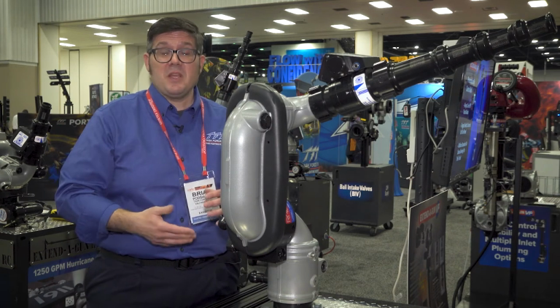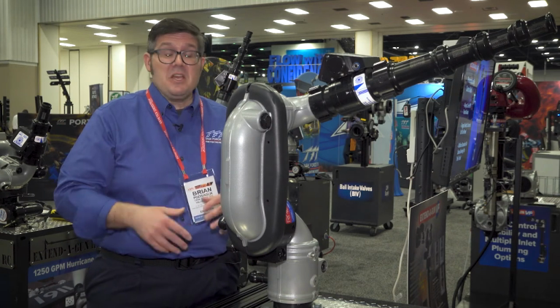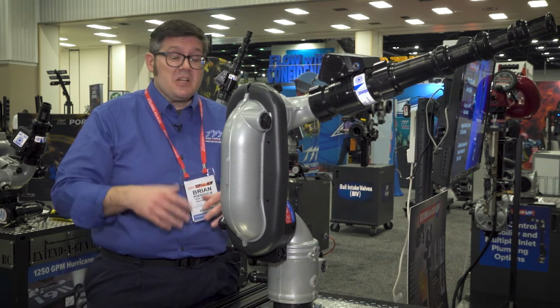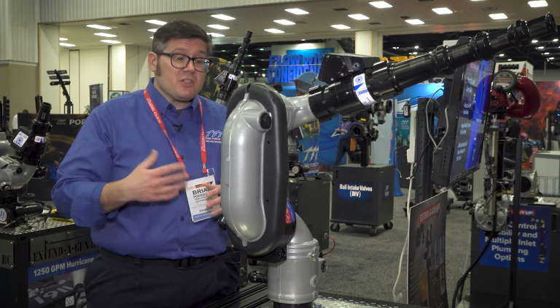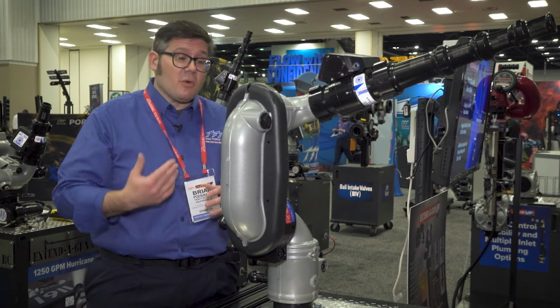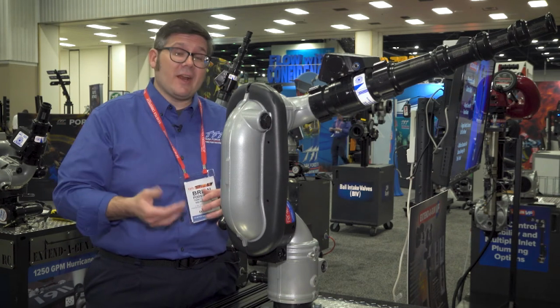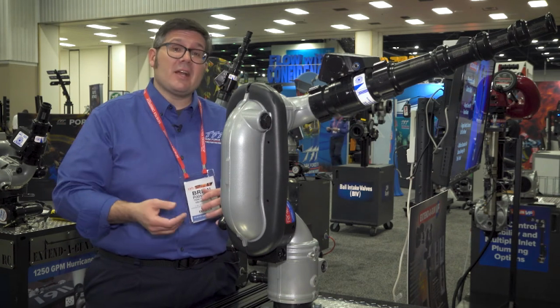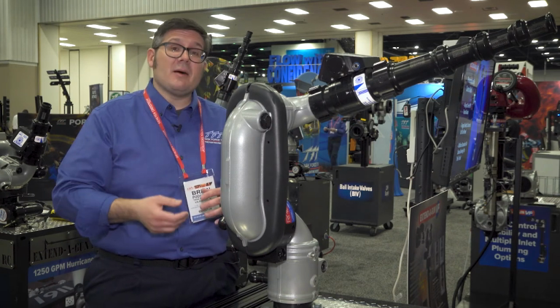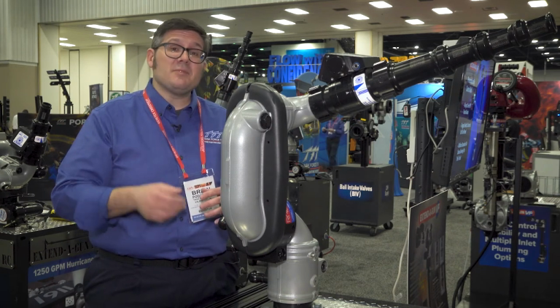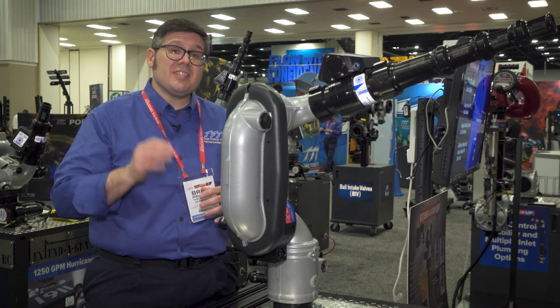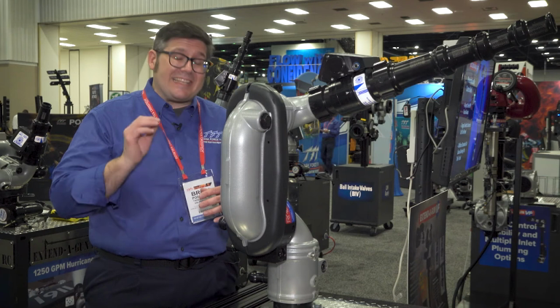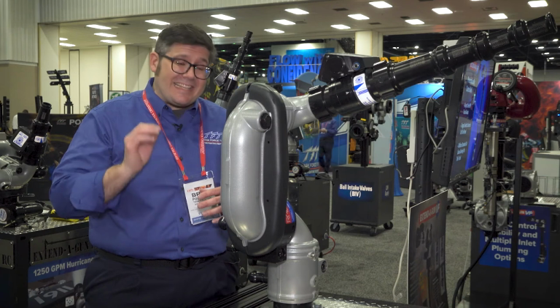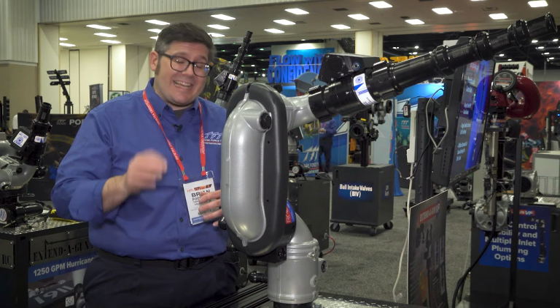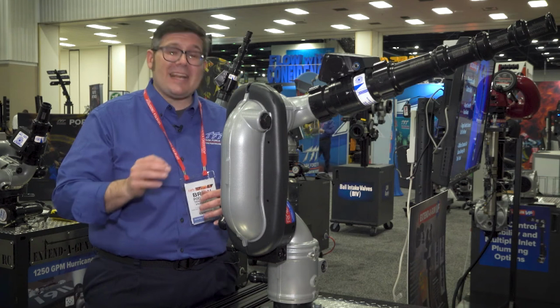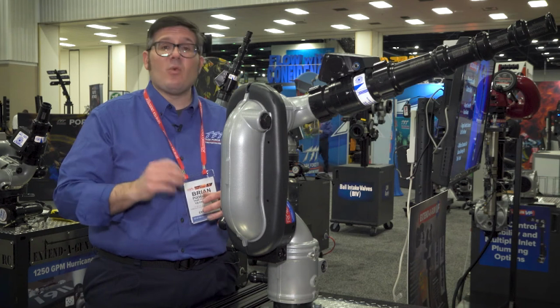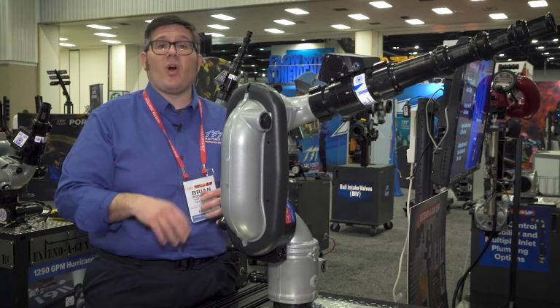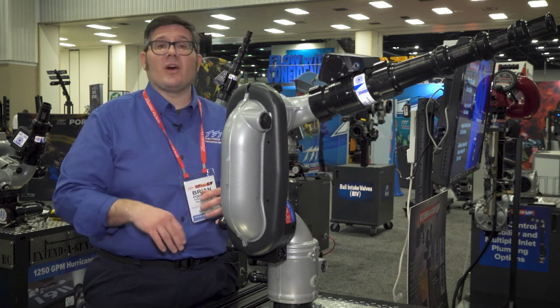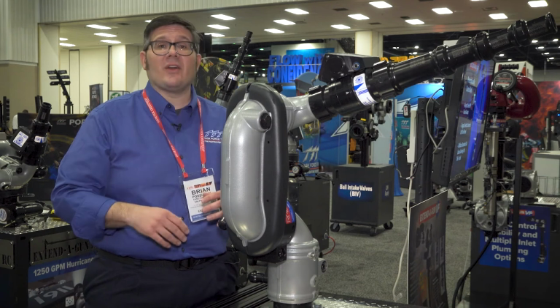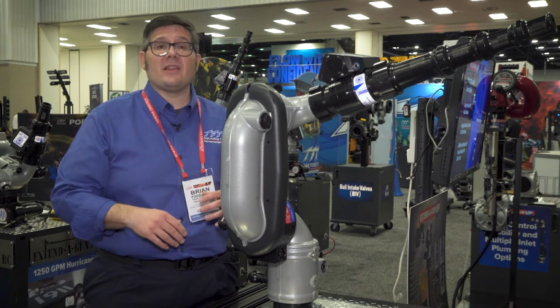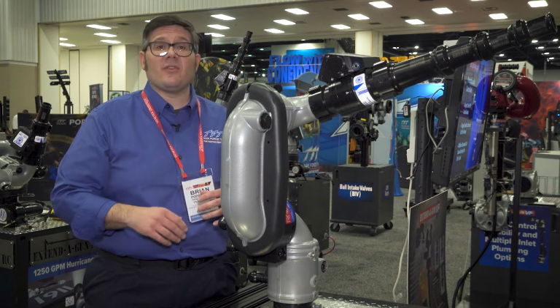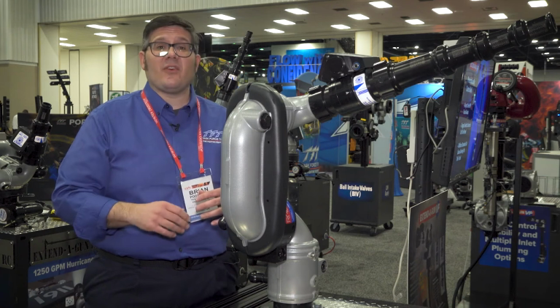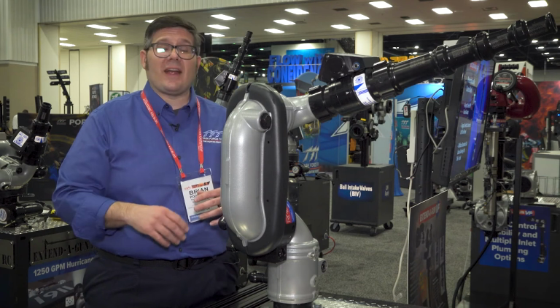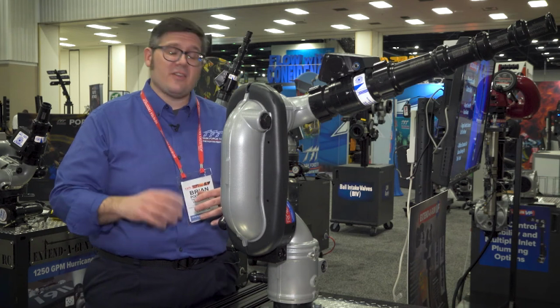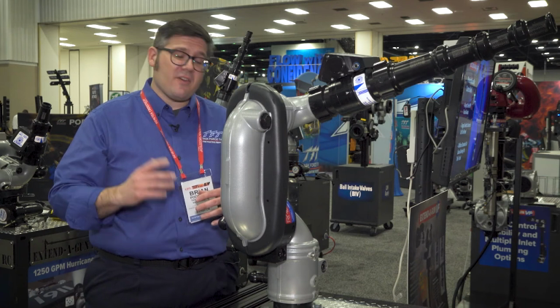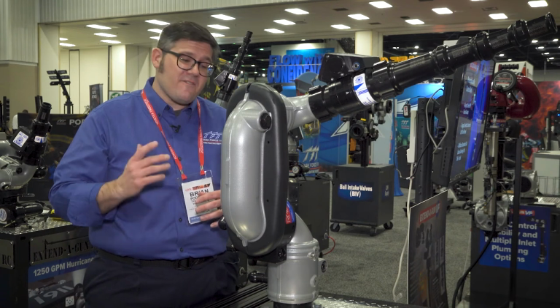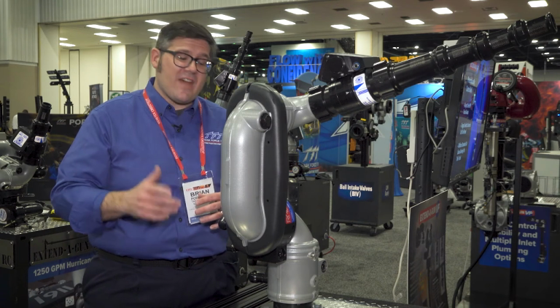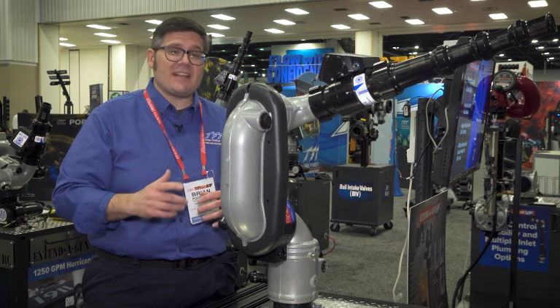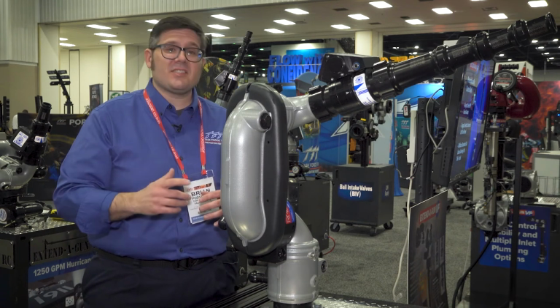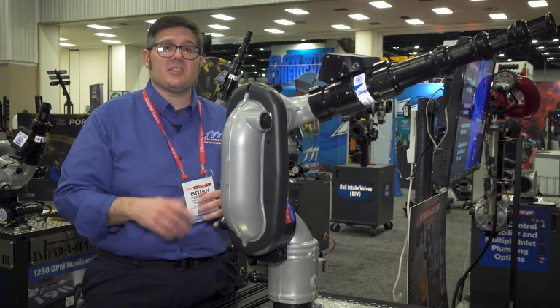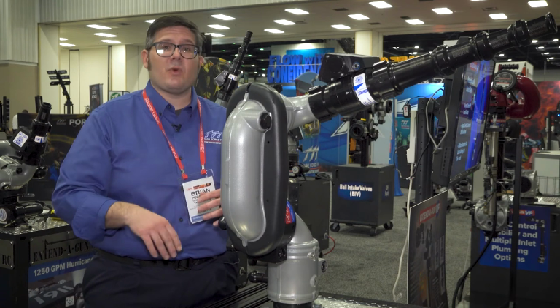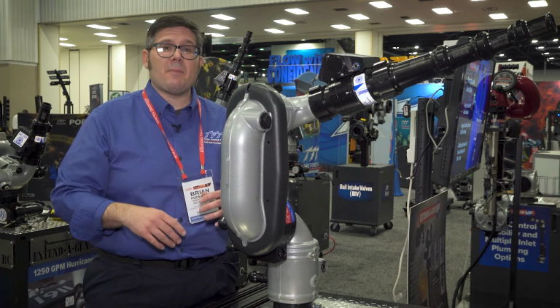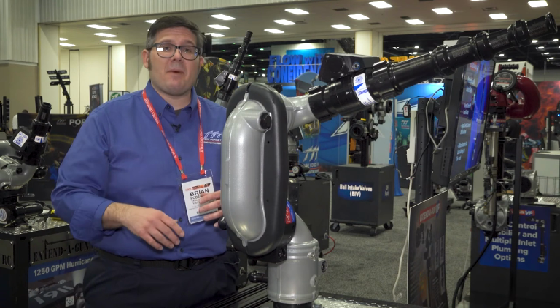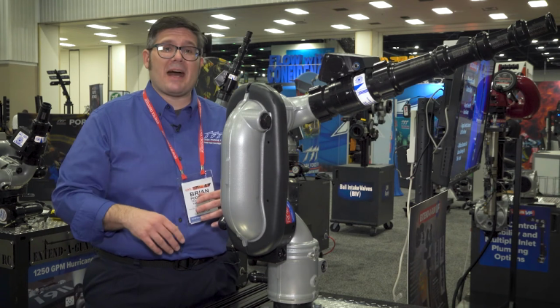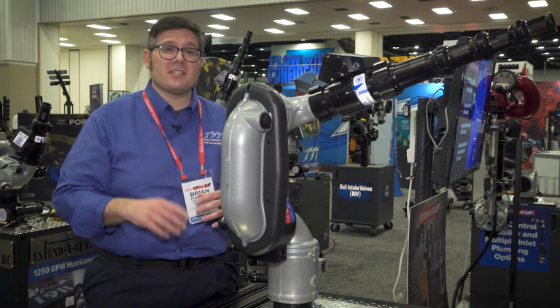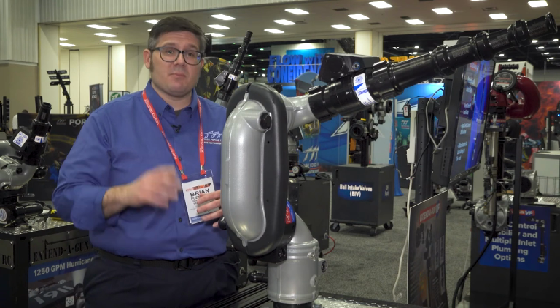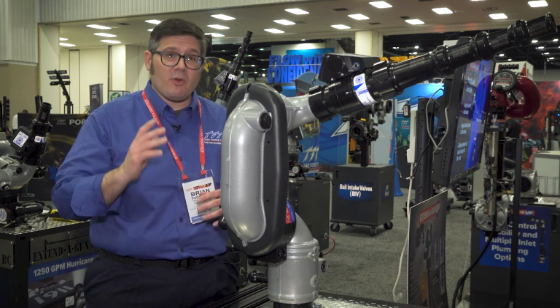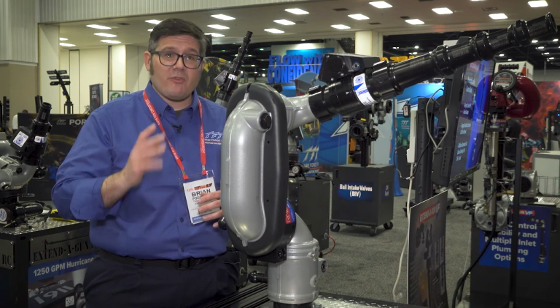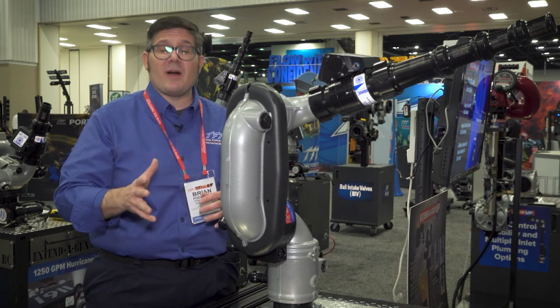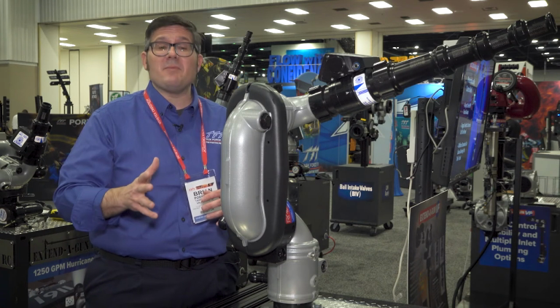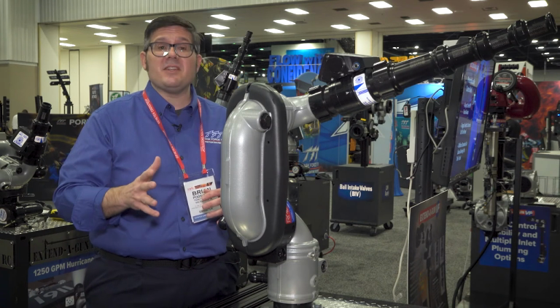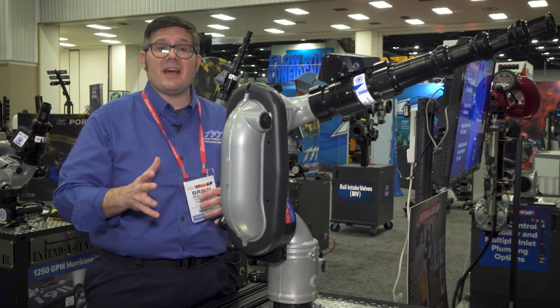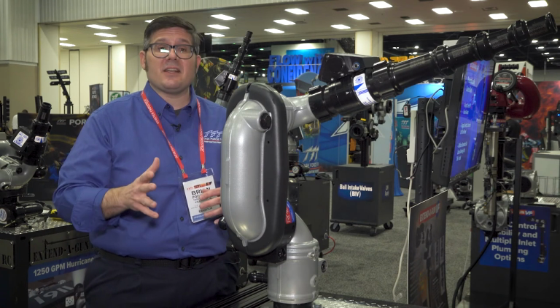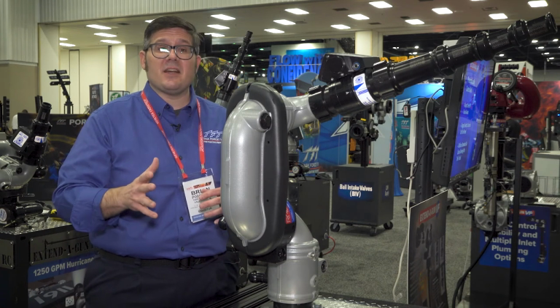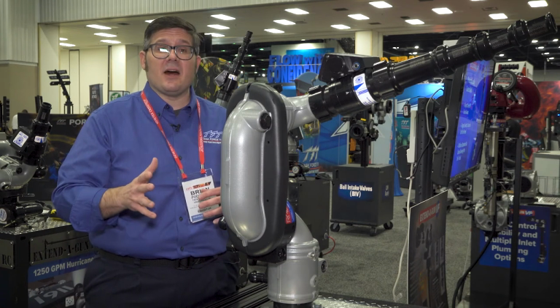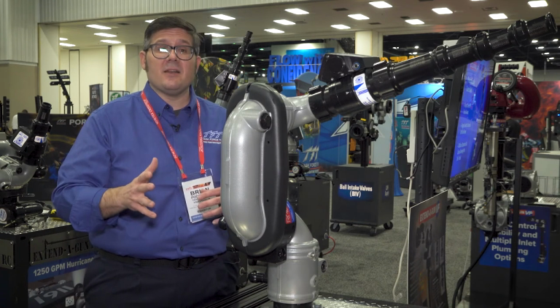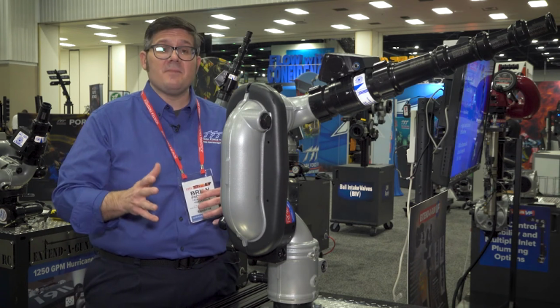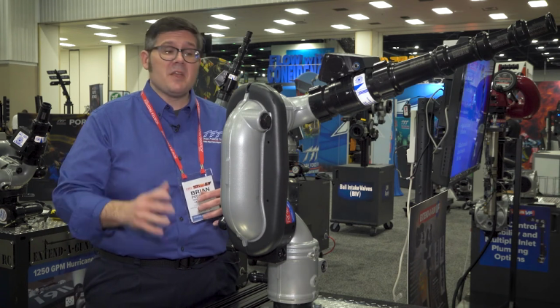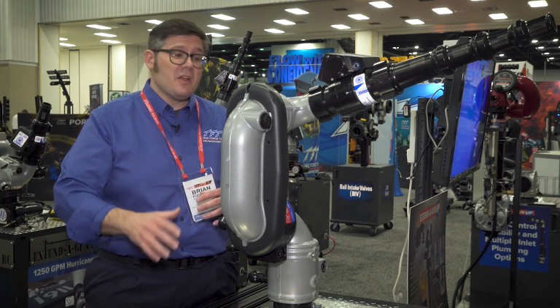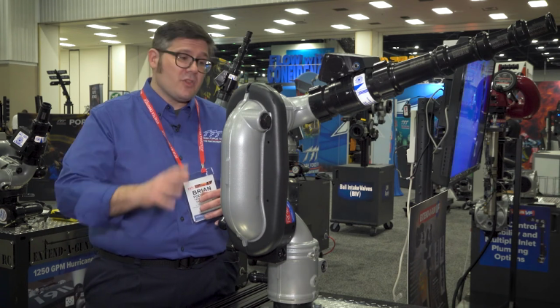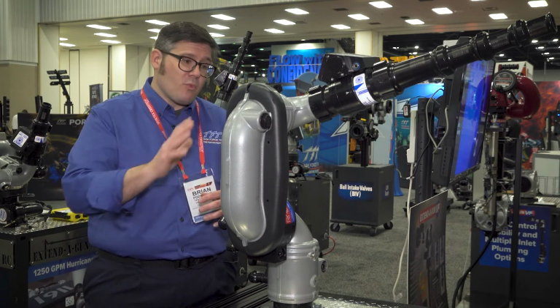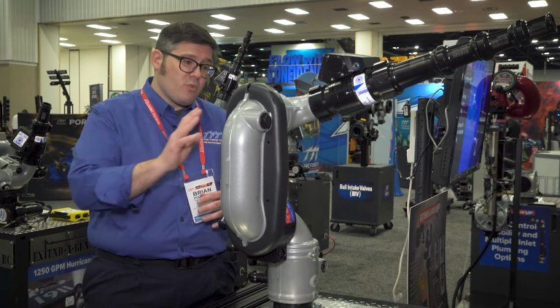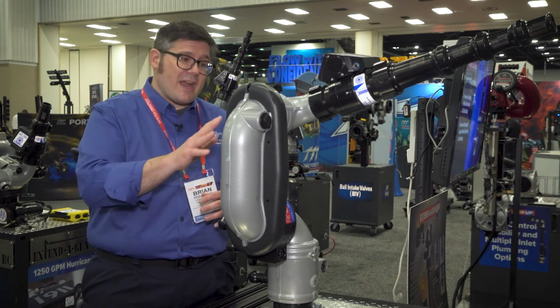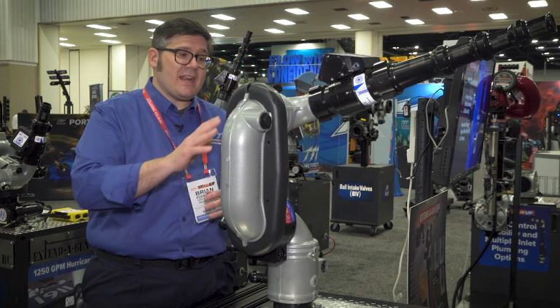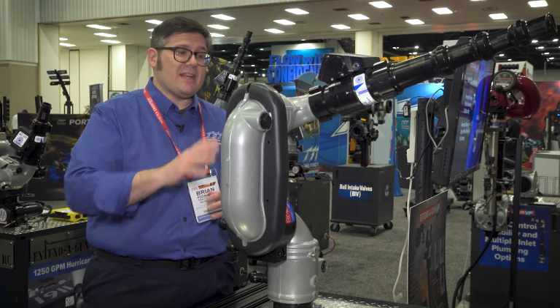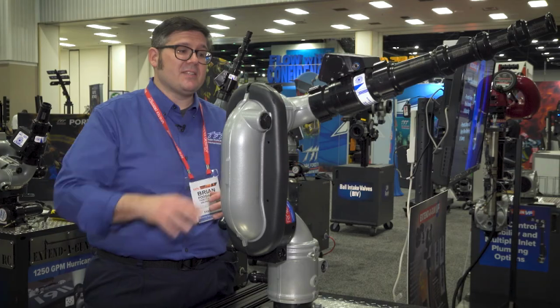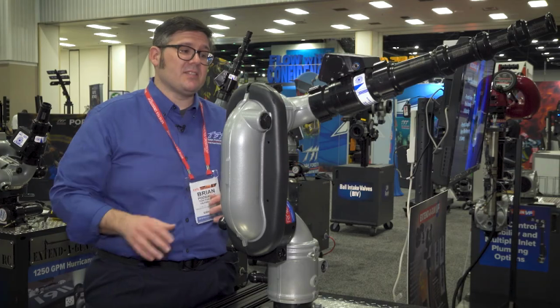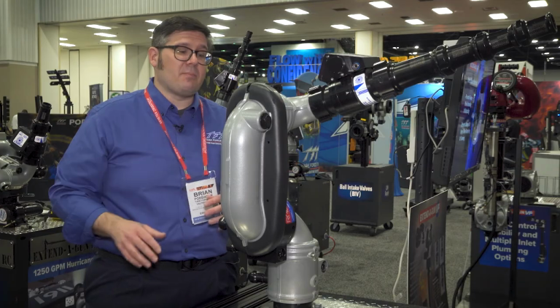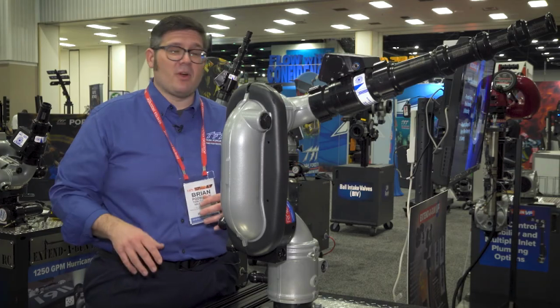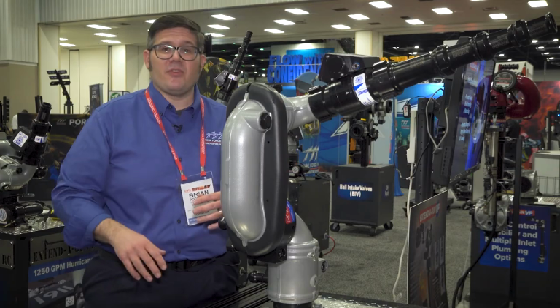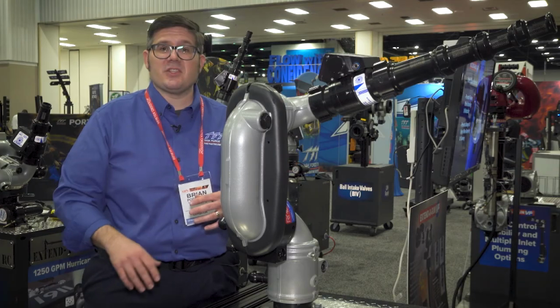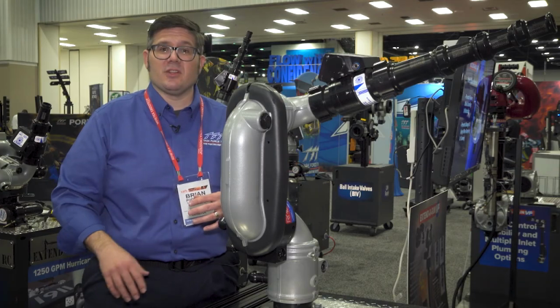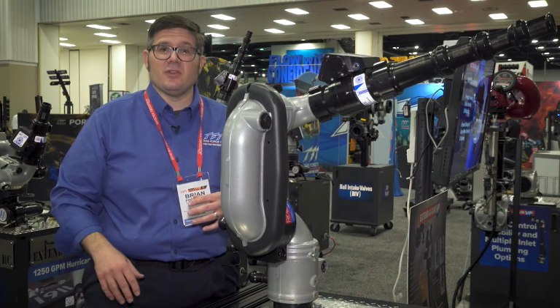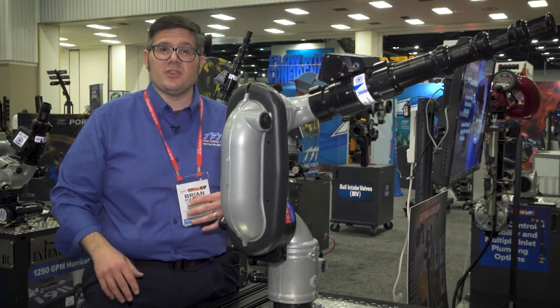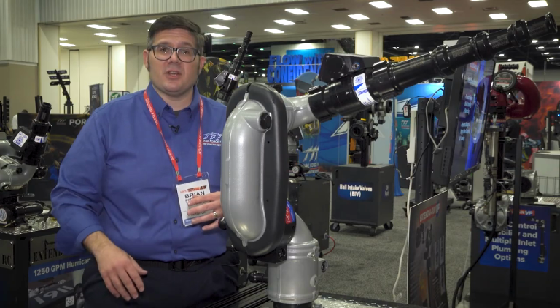So when it comes to getting water on the fire the fastest way possible from the deck gun, the Radius is a perfect solution.